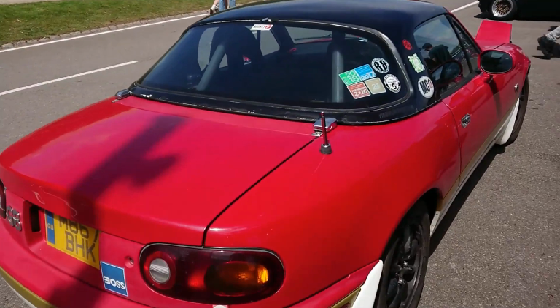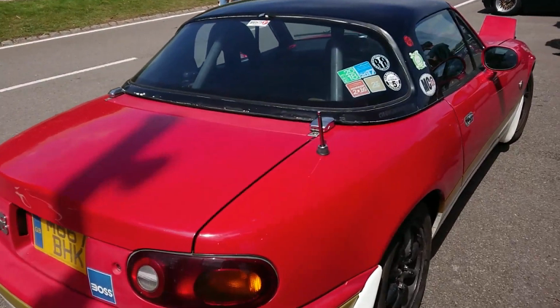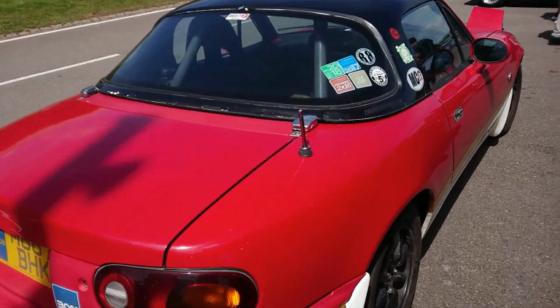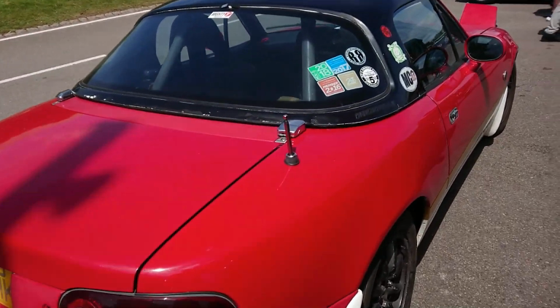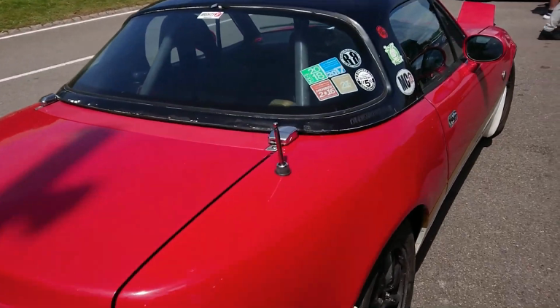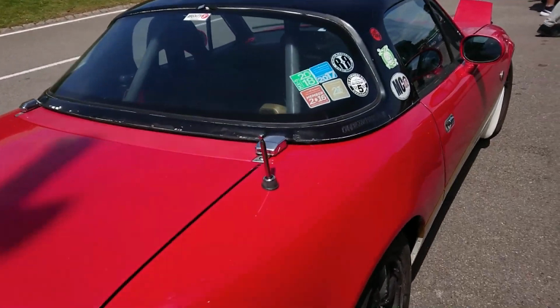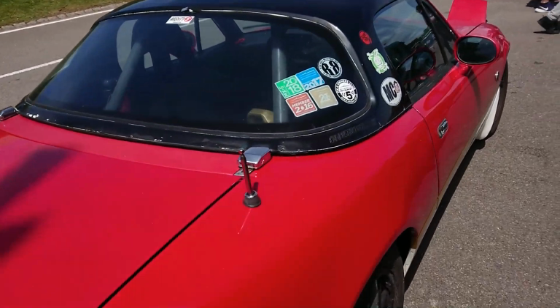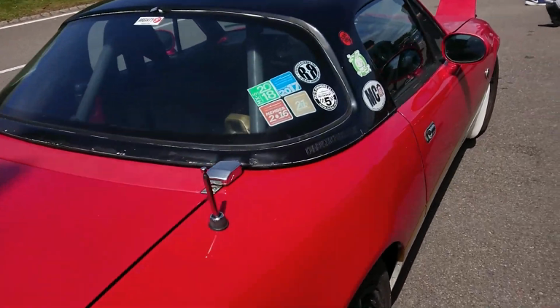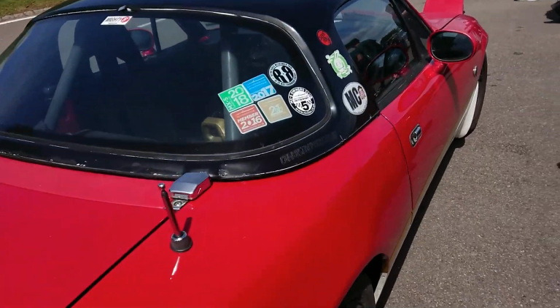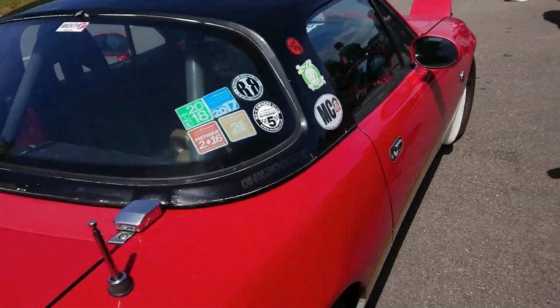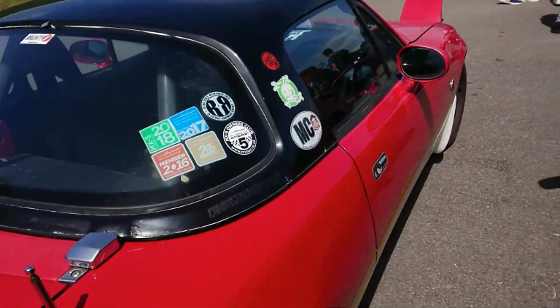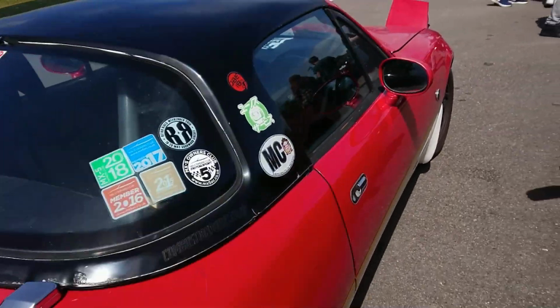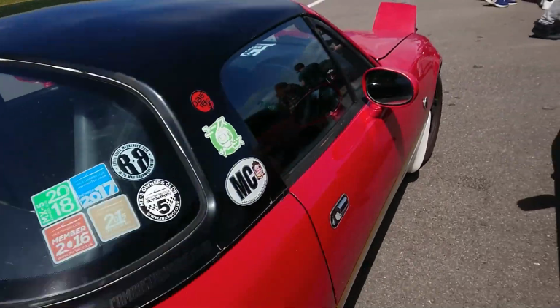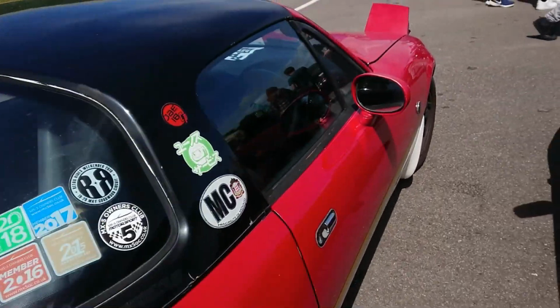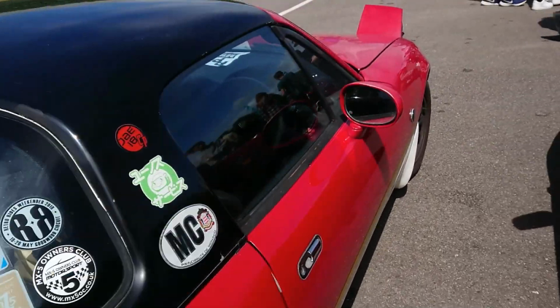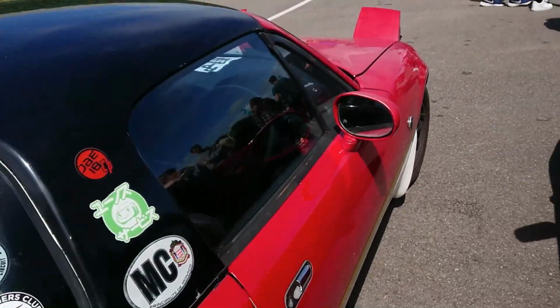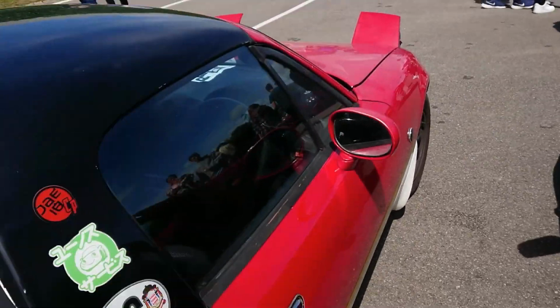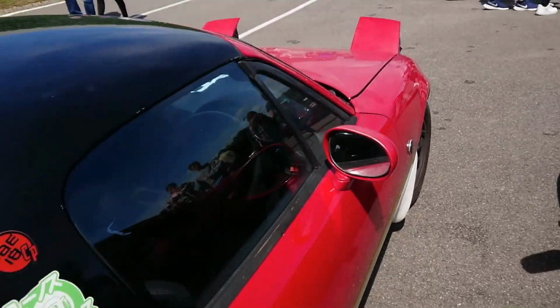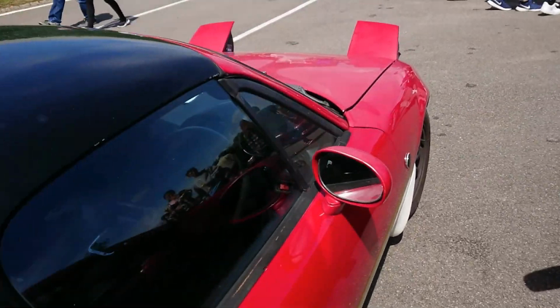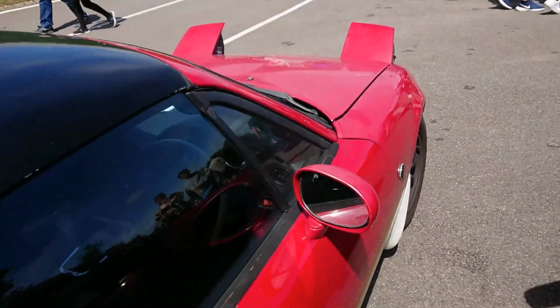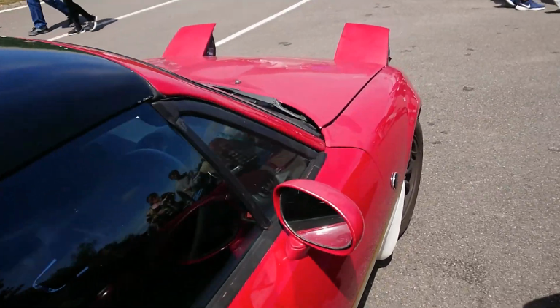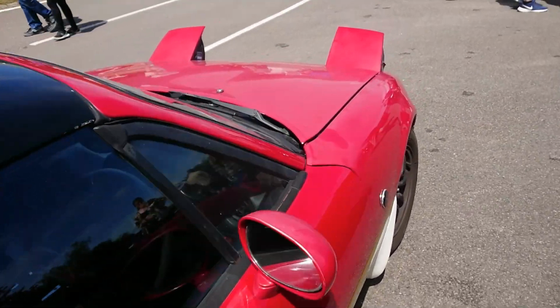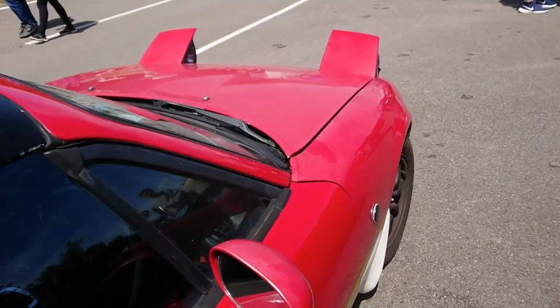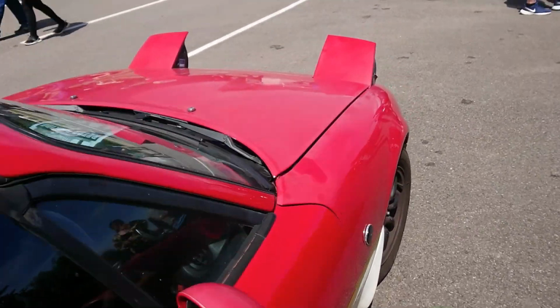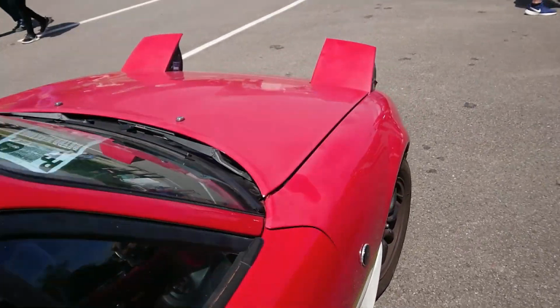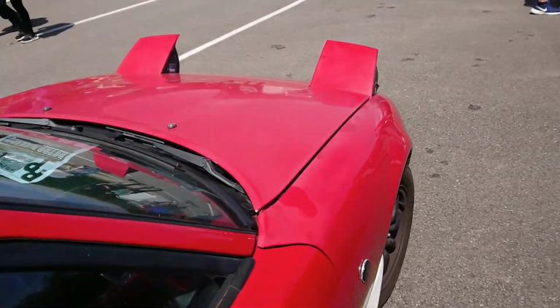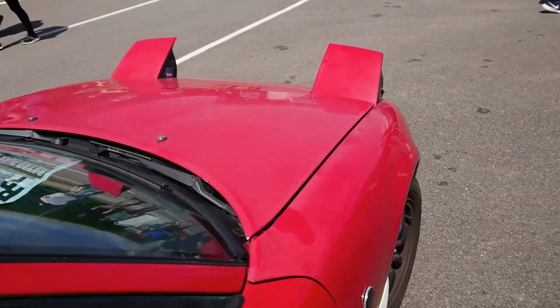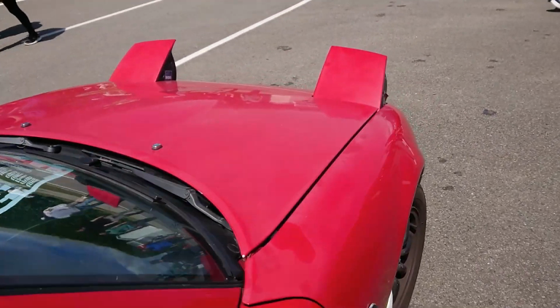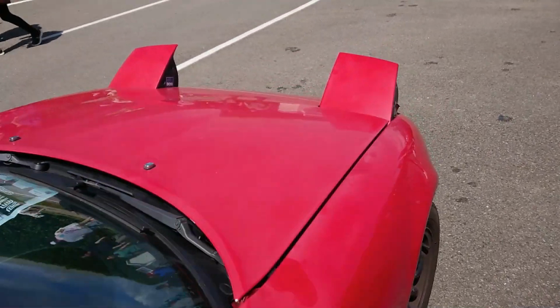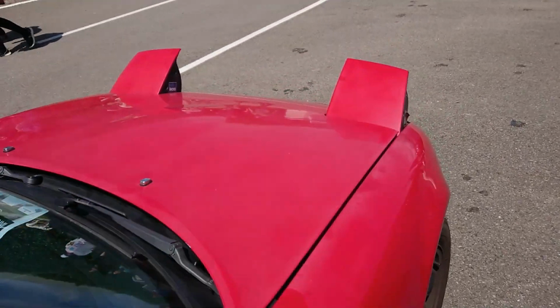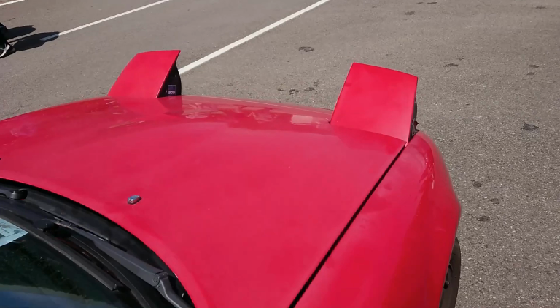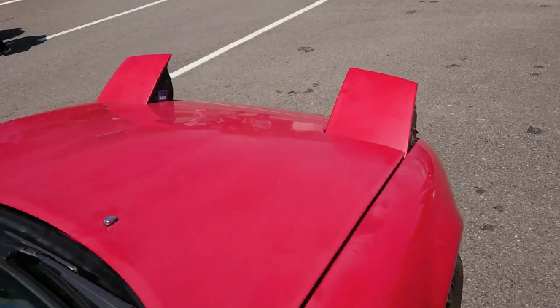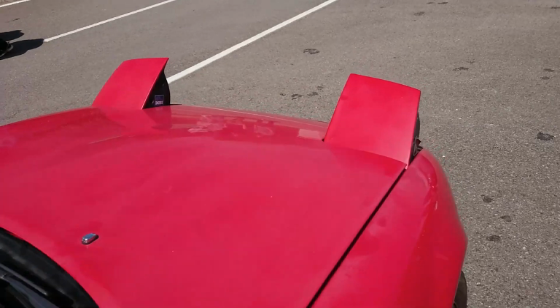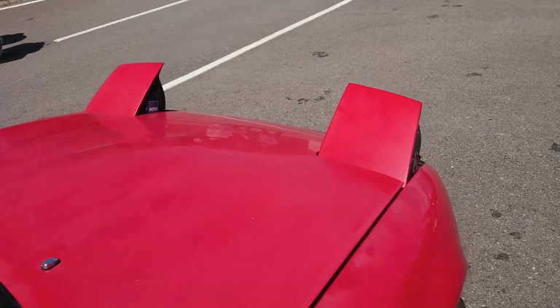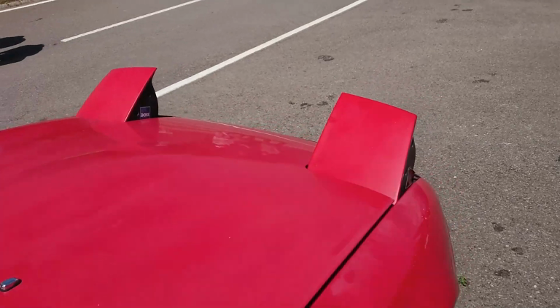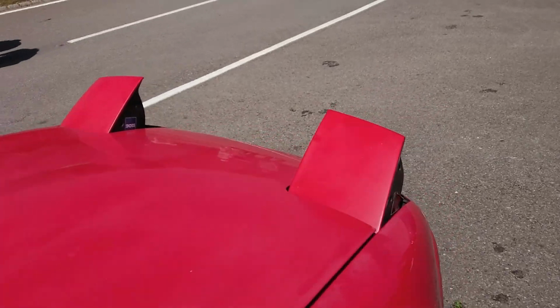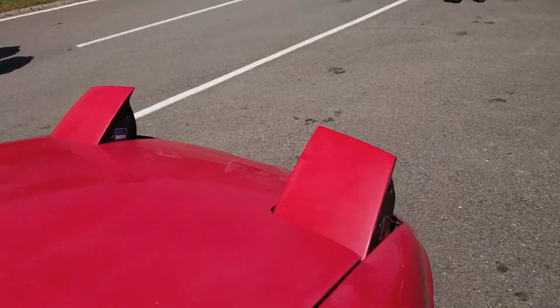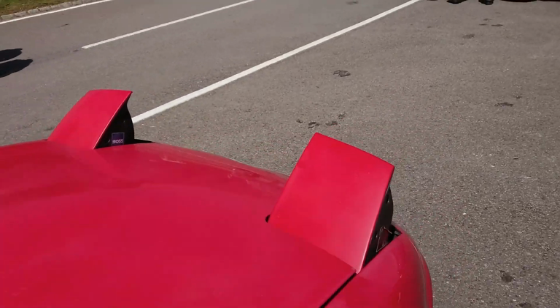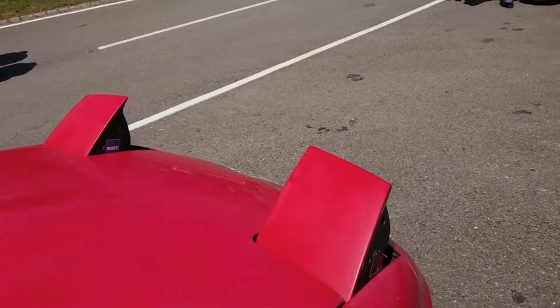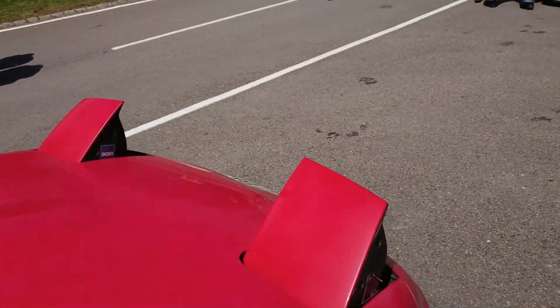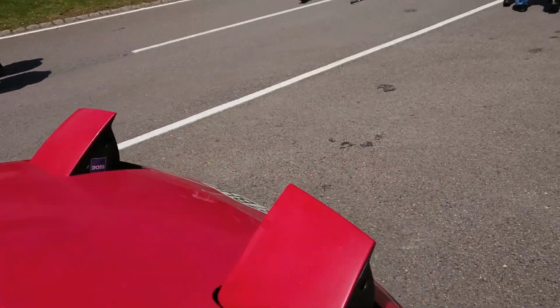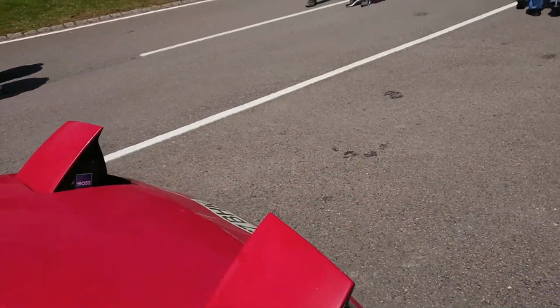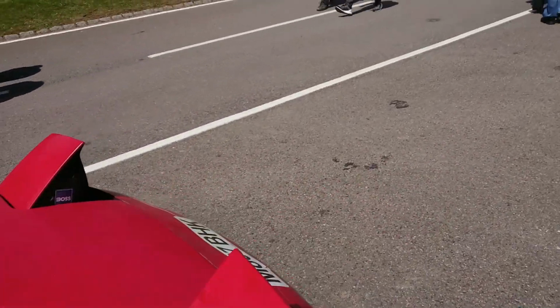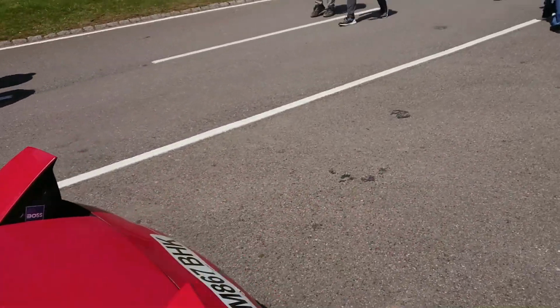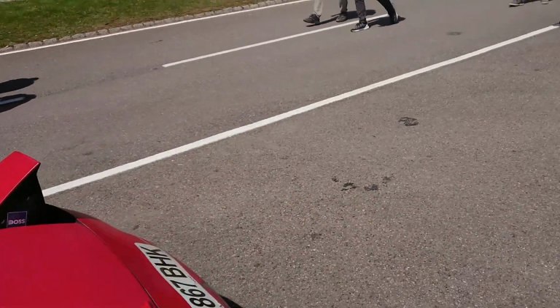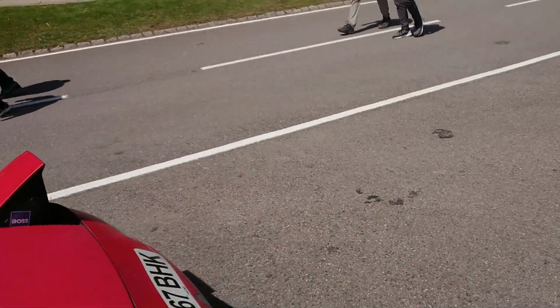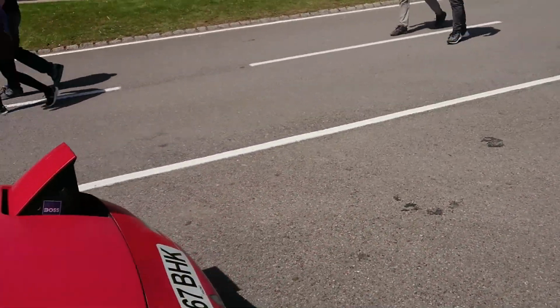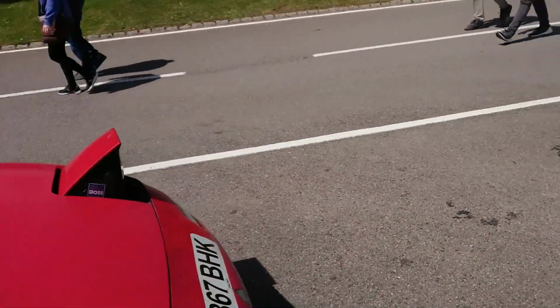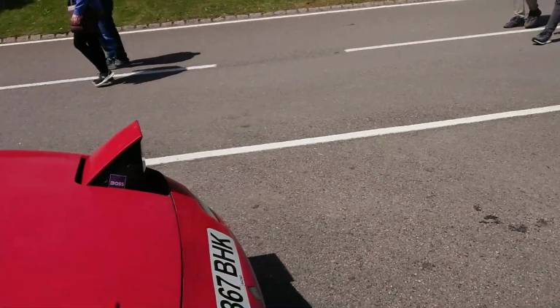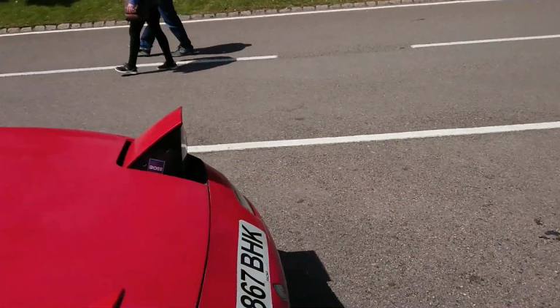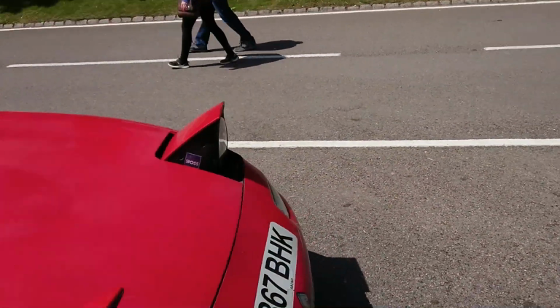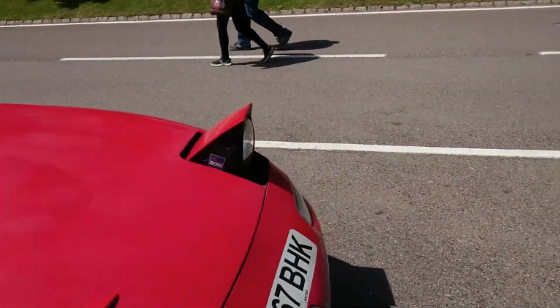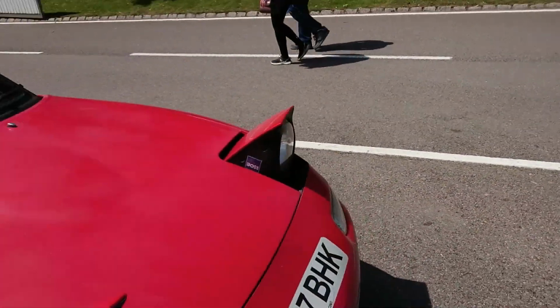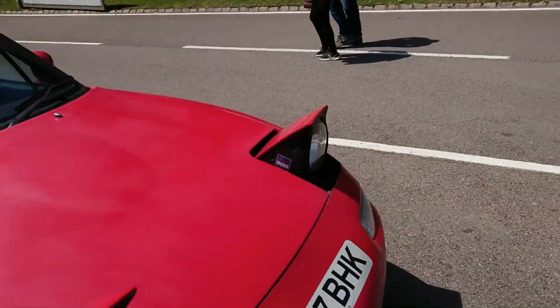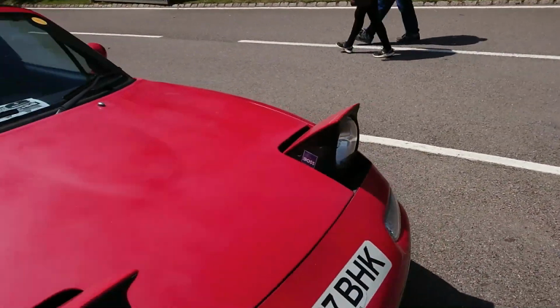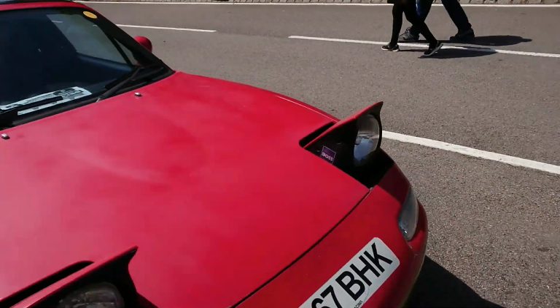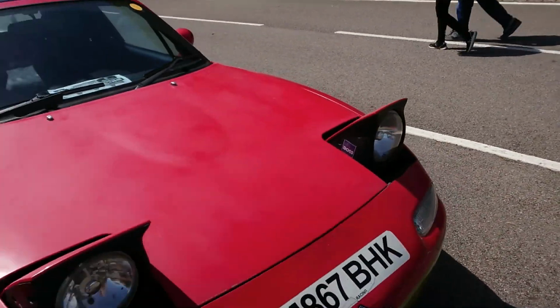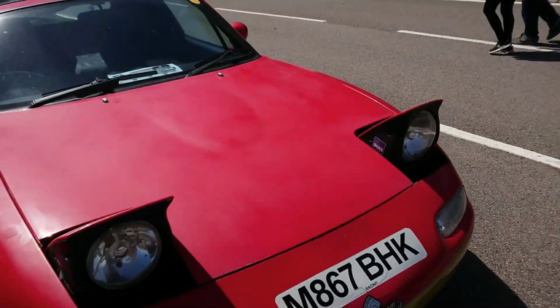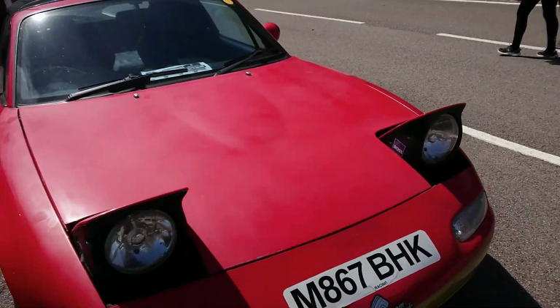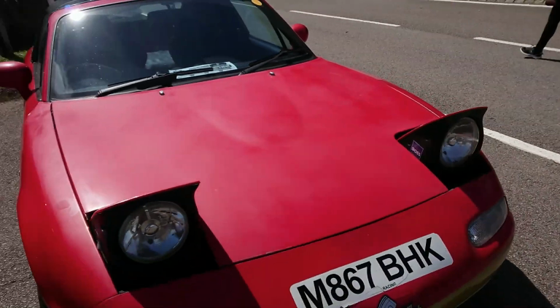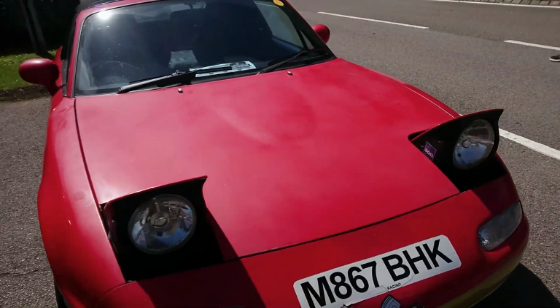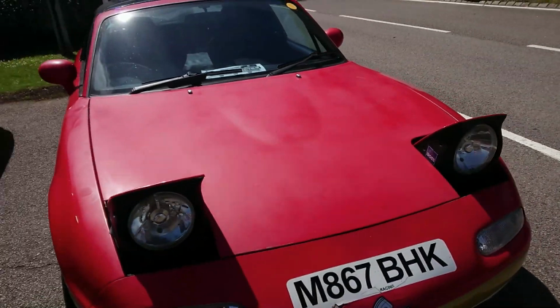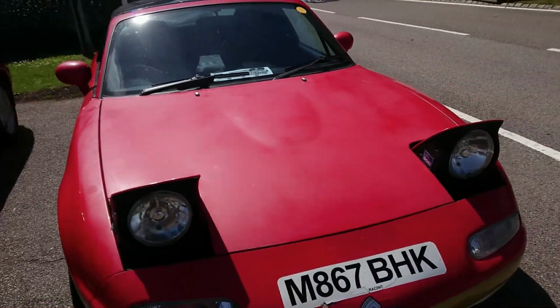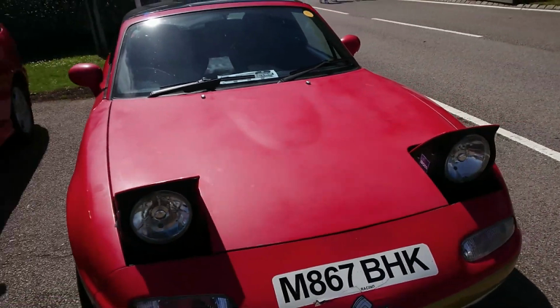NA MX-5, or this is a UNOS because of the number plate plinth on the back. That's a 1994-1995 registration.